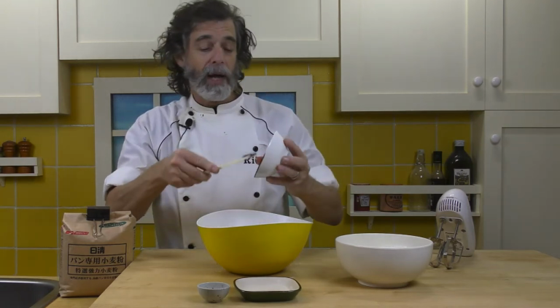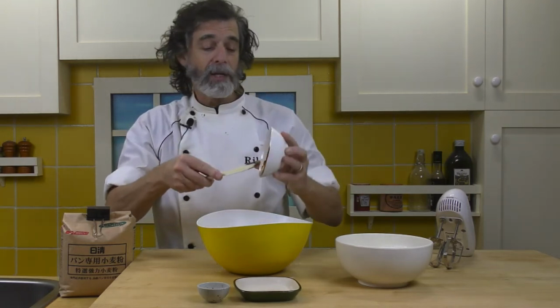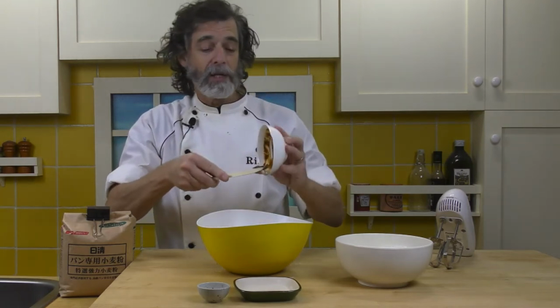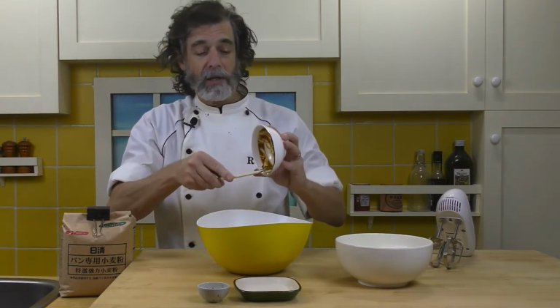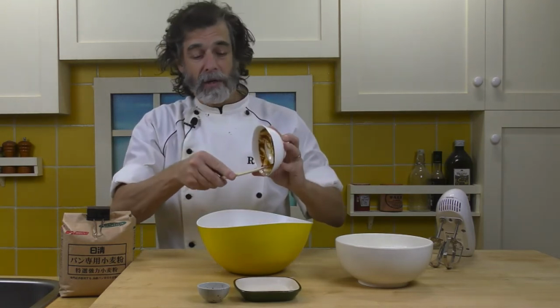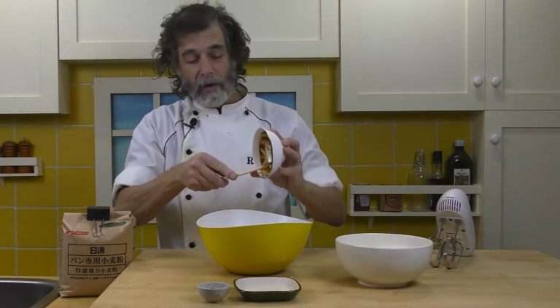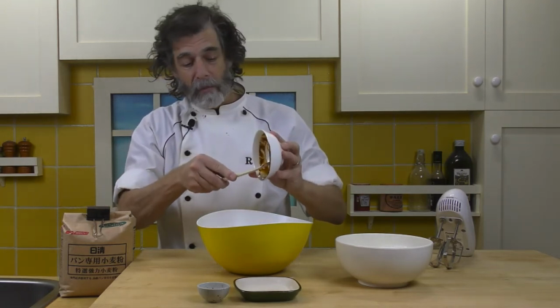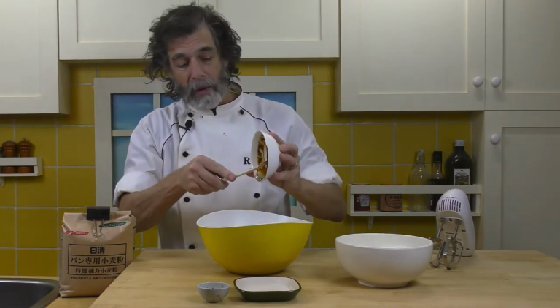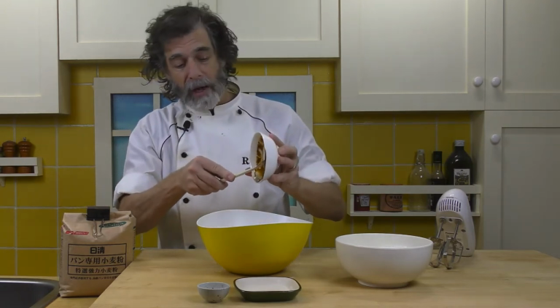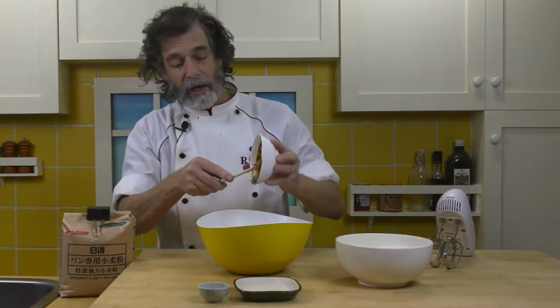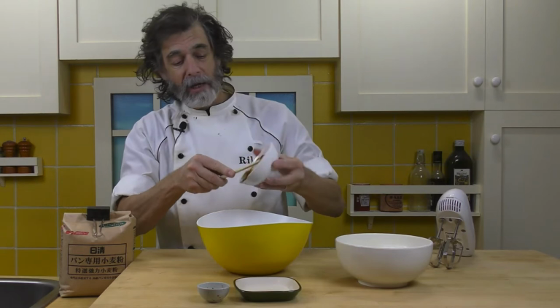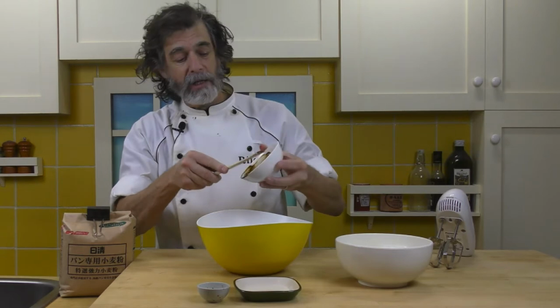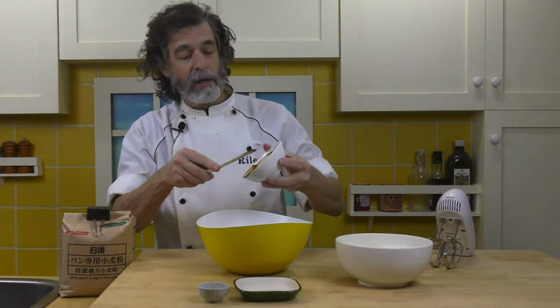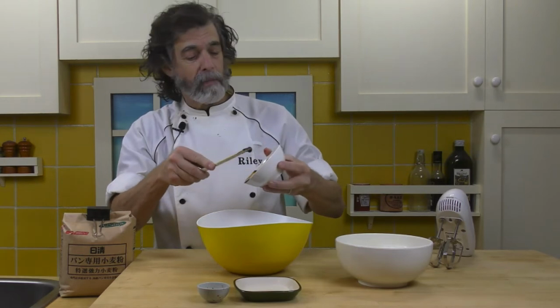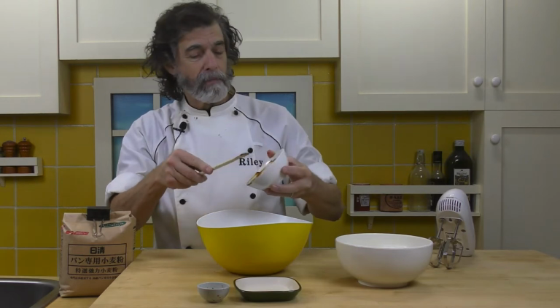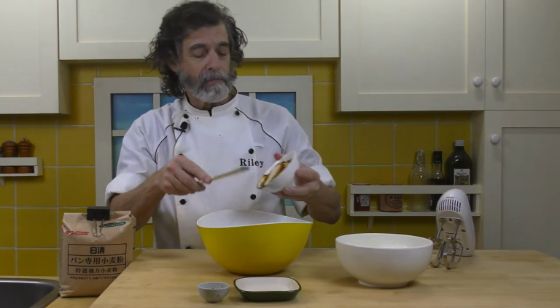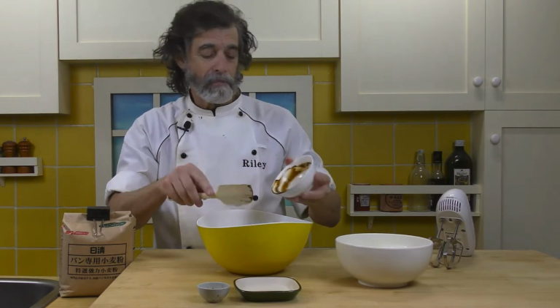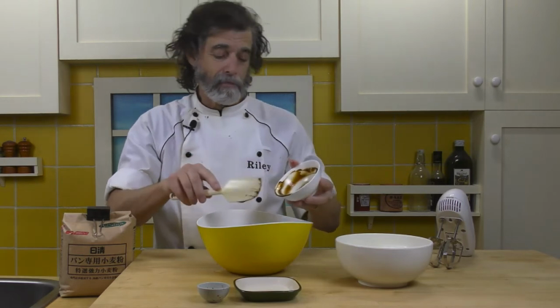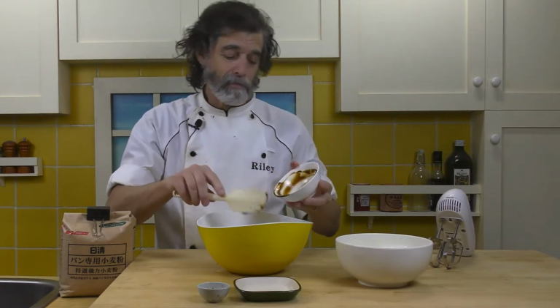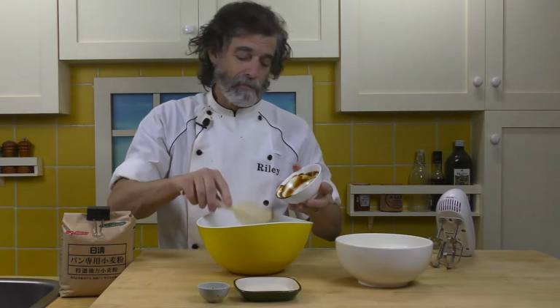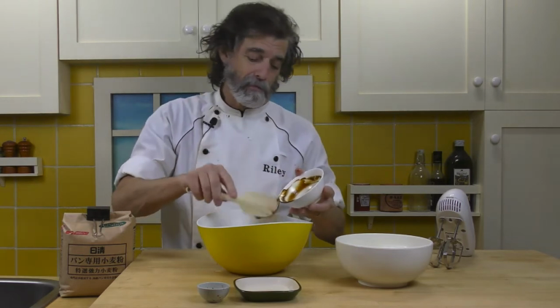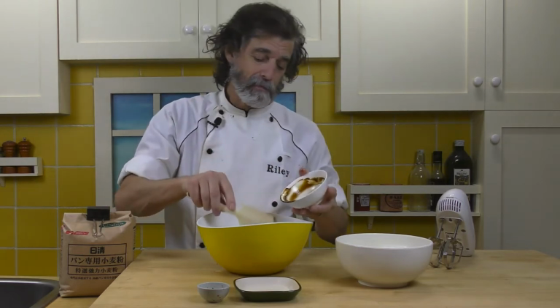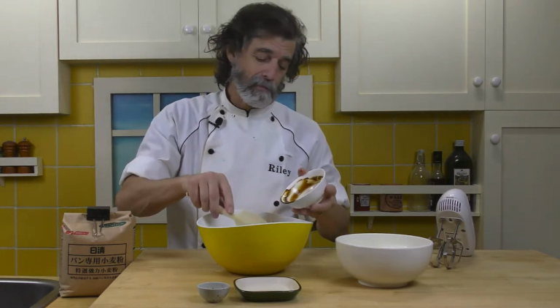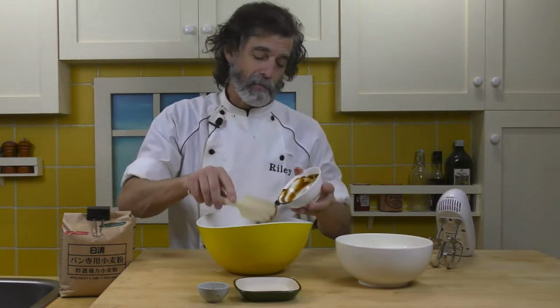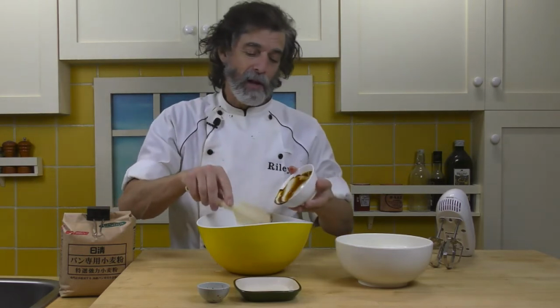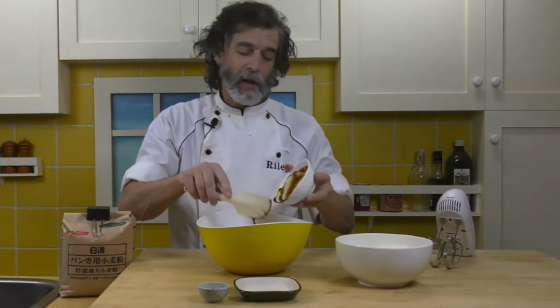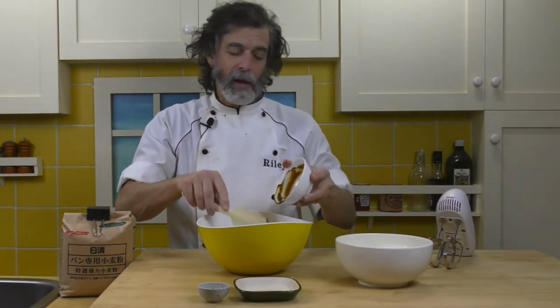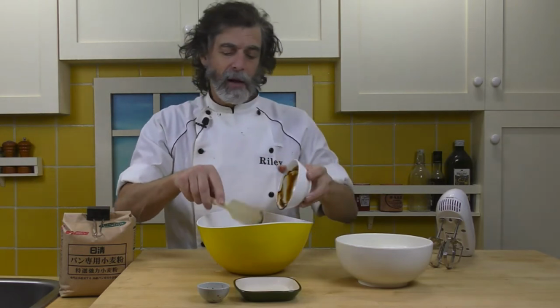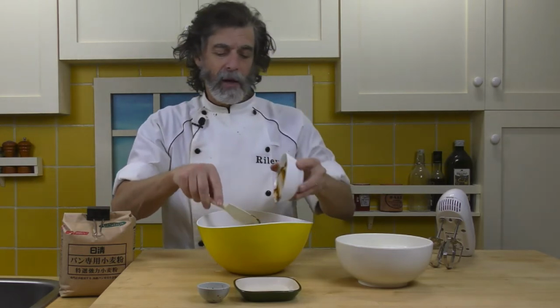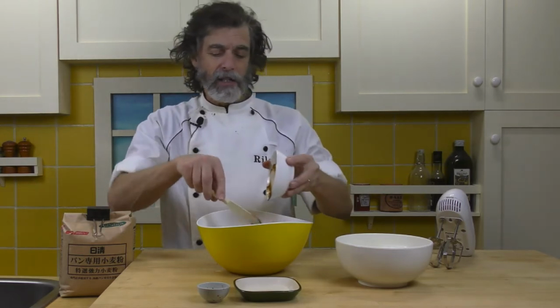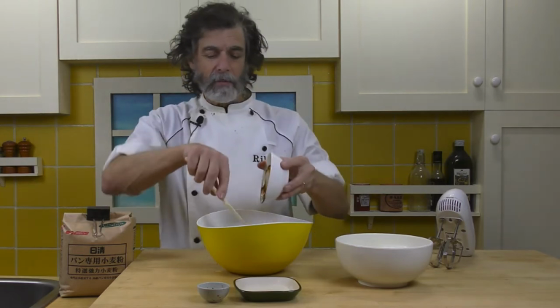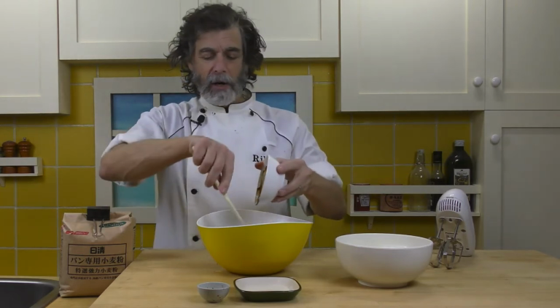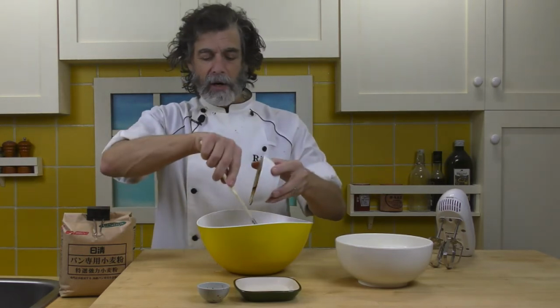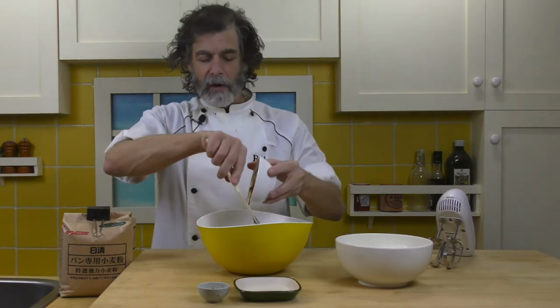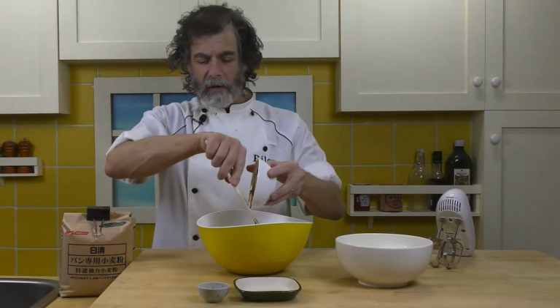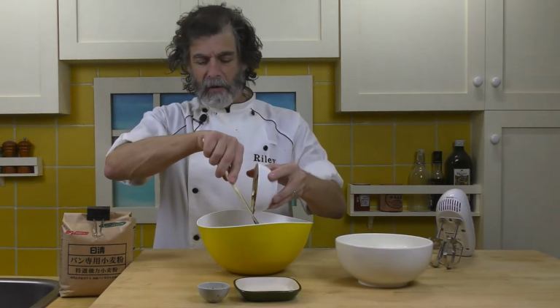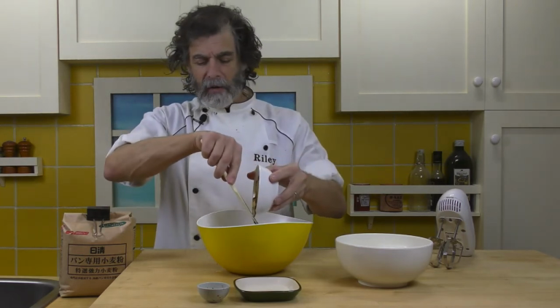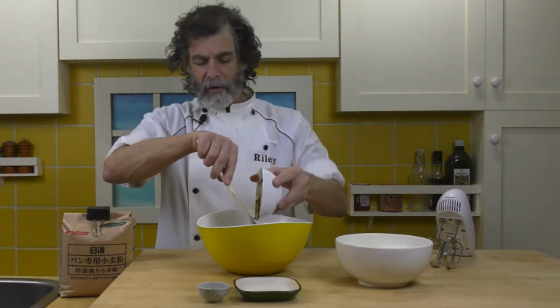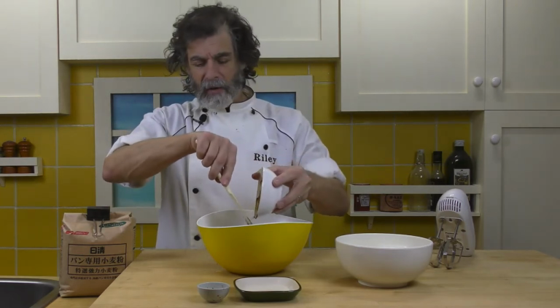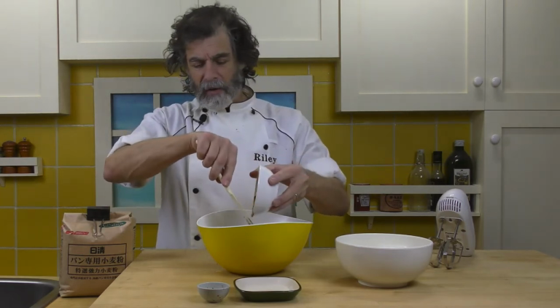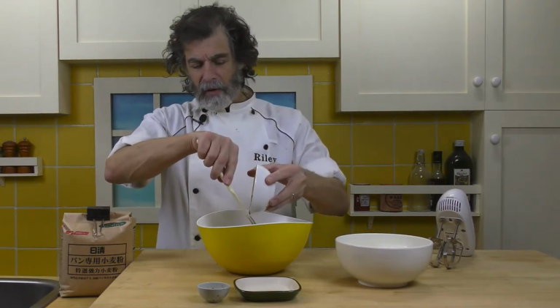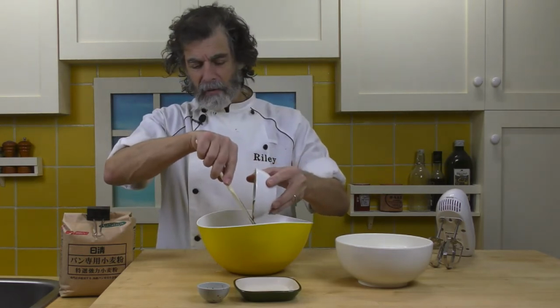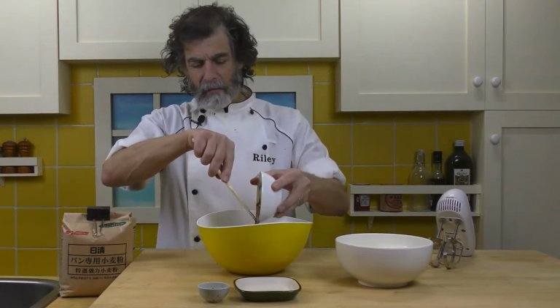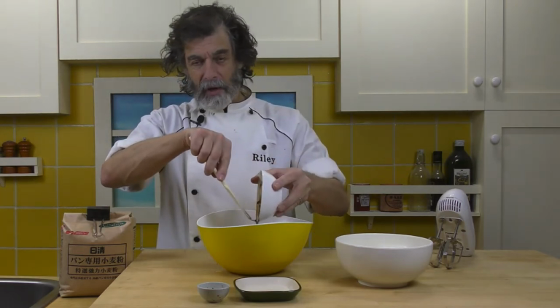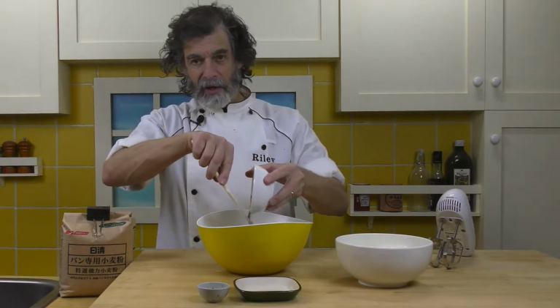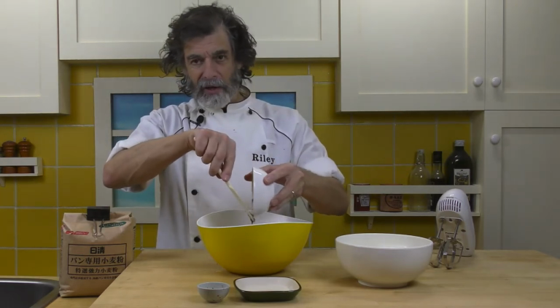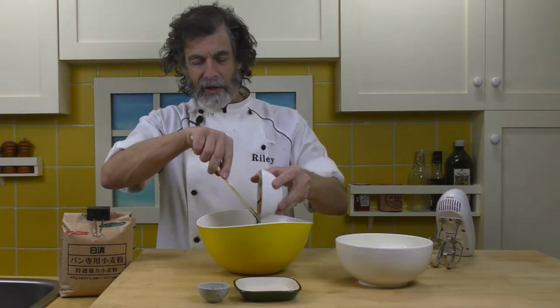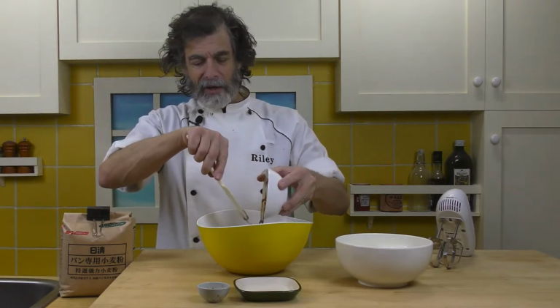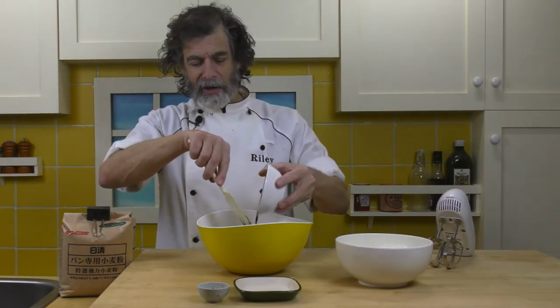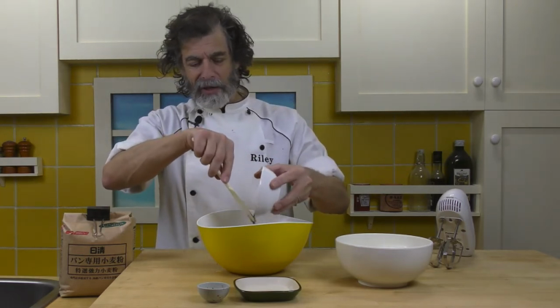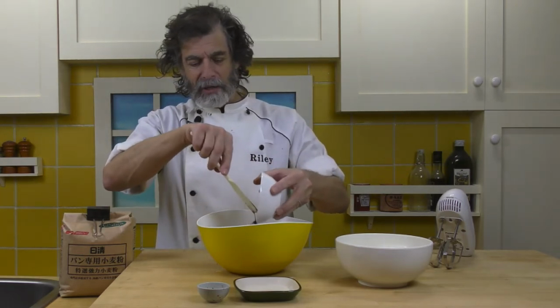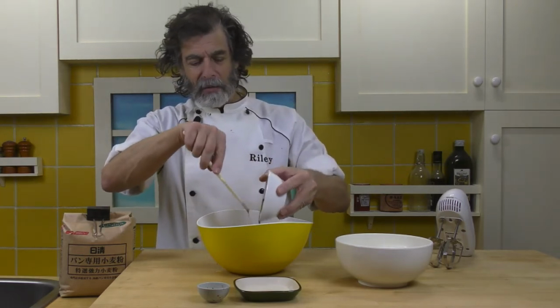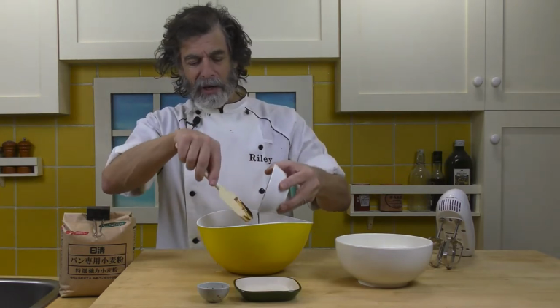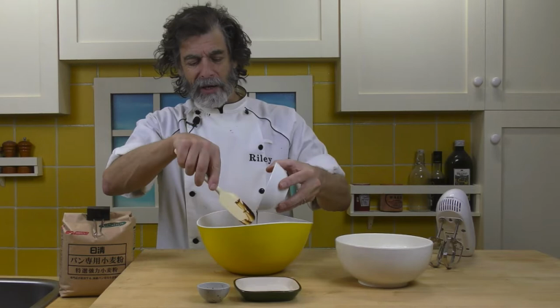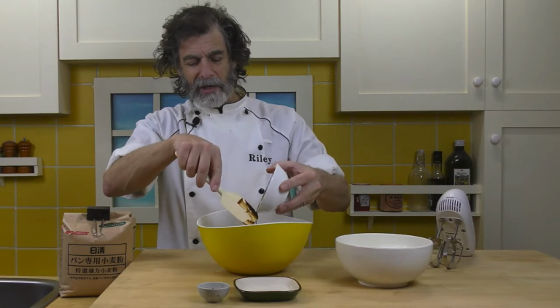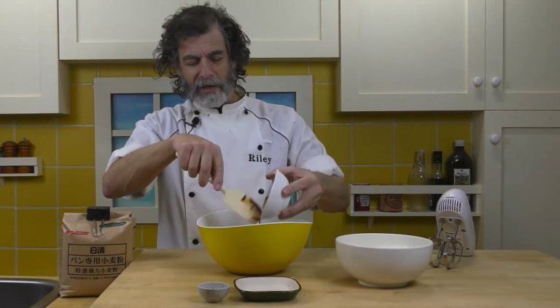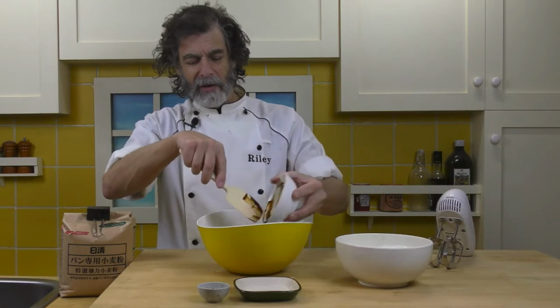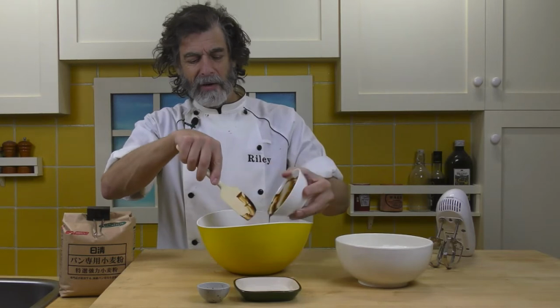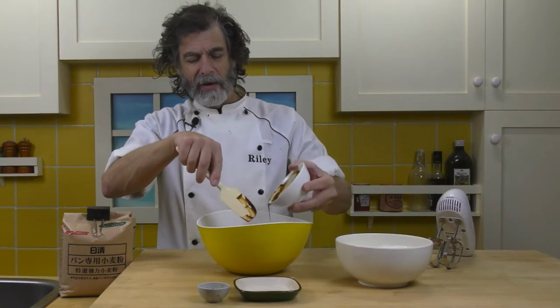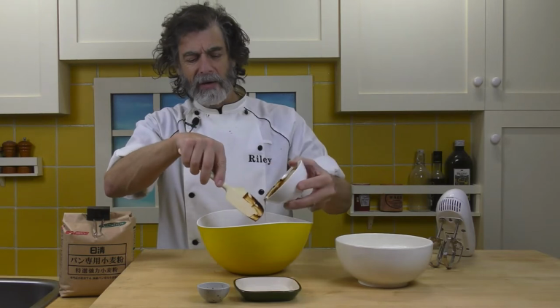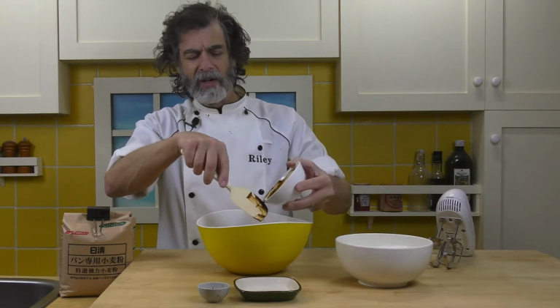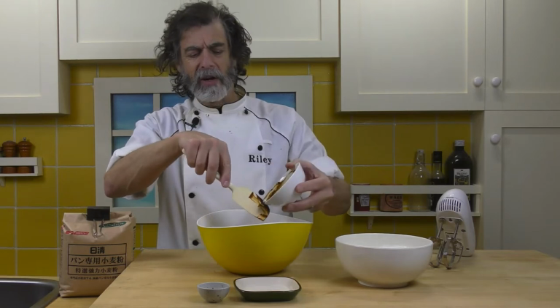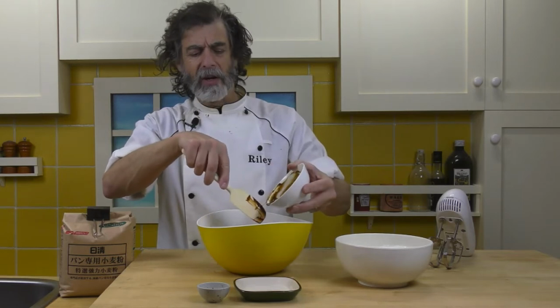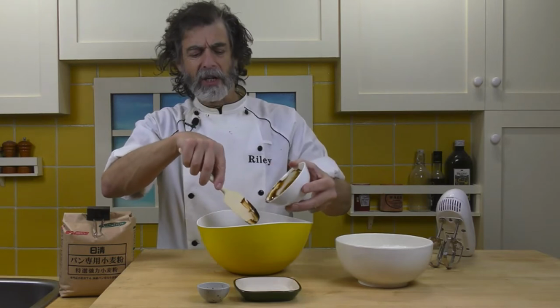Molasses on pancakes — mmm. Lots of butter melting on there and then some molasses. Delicious.